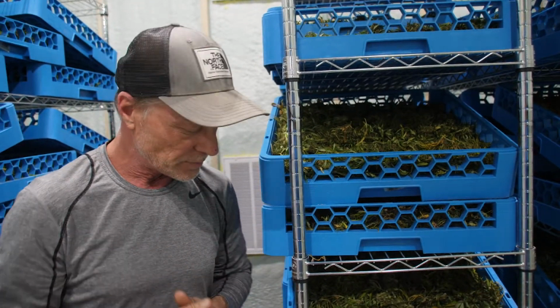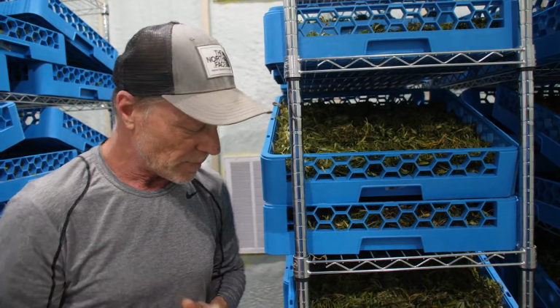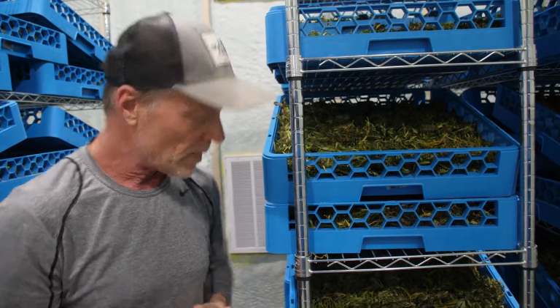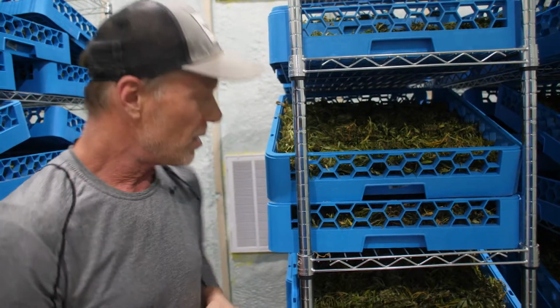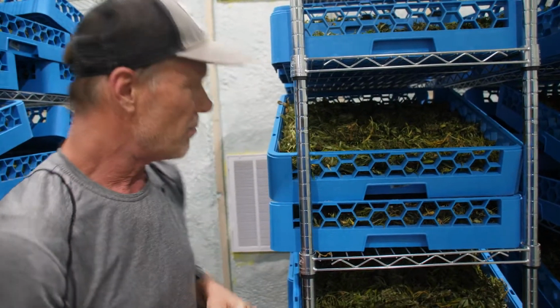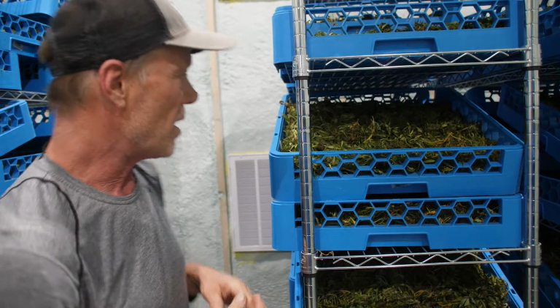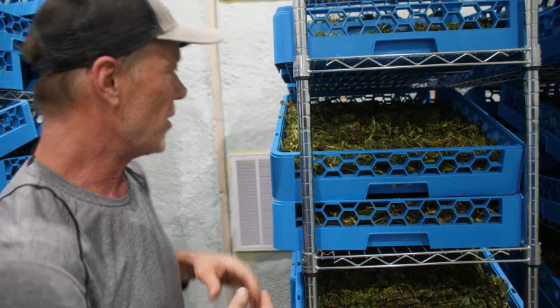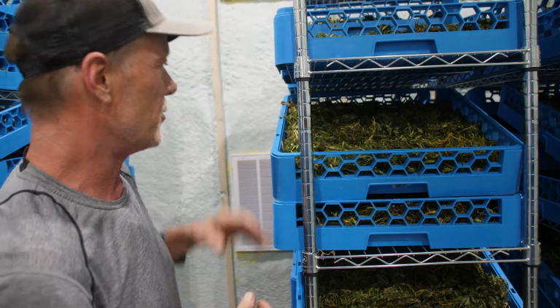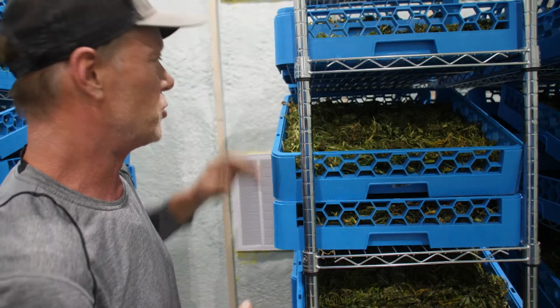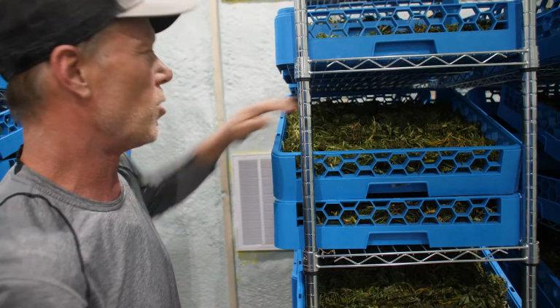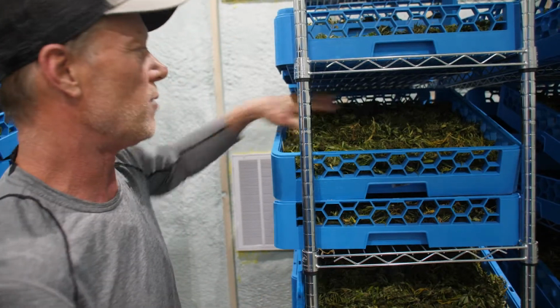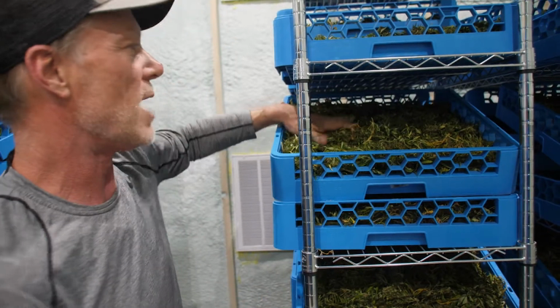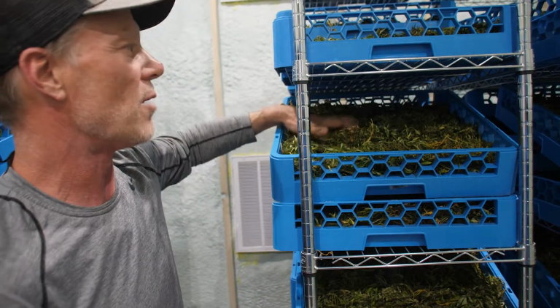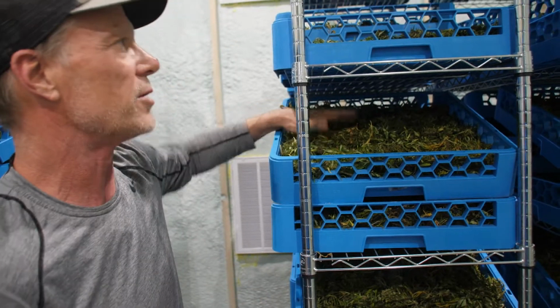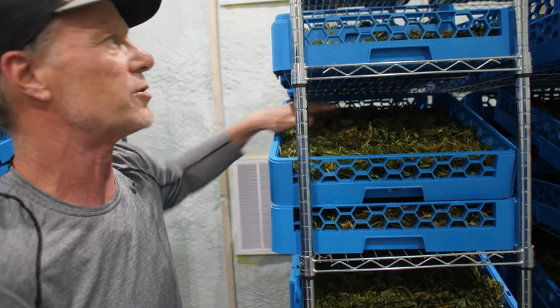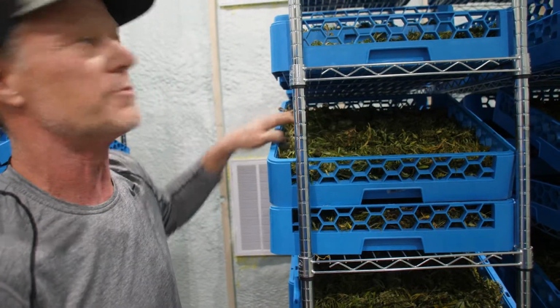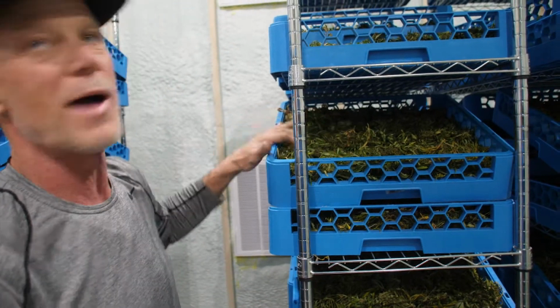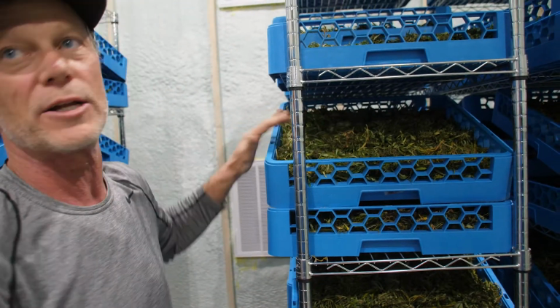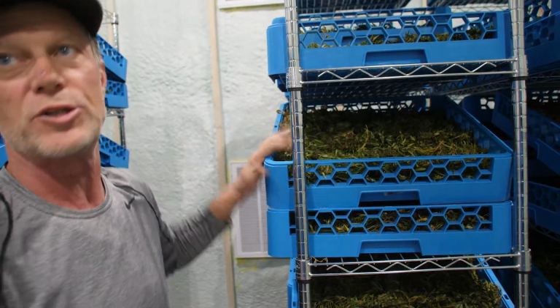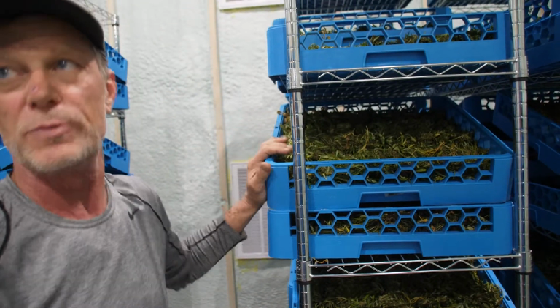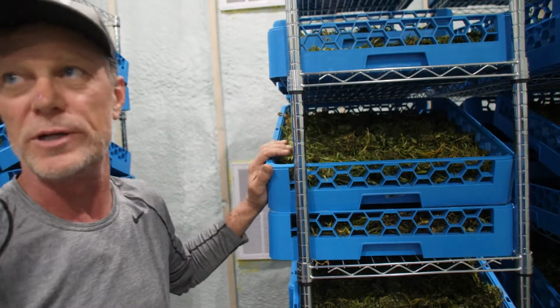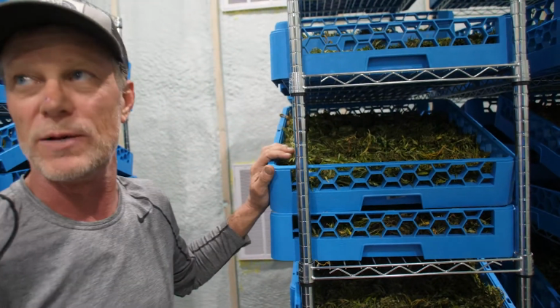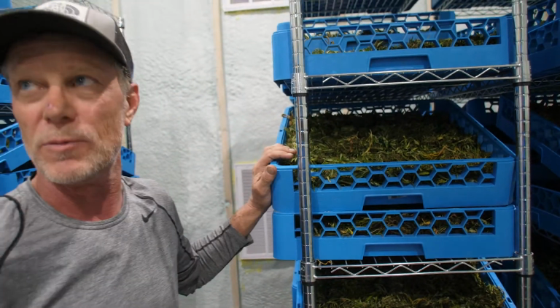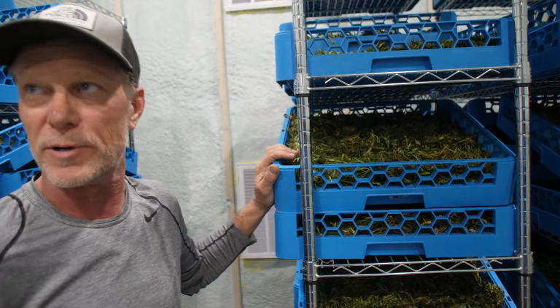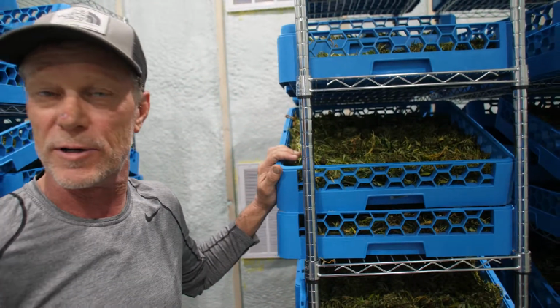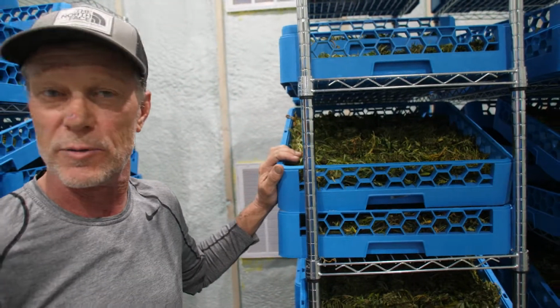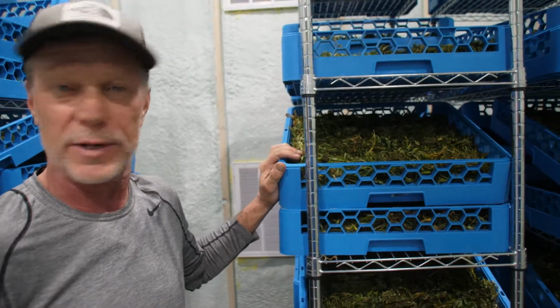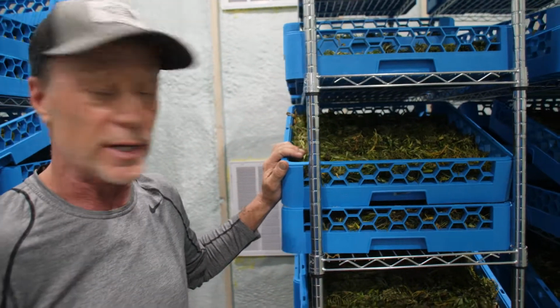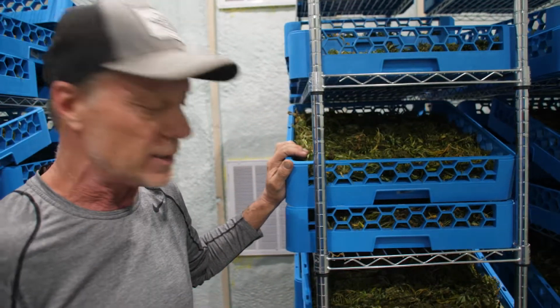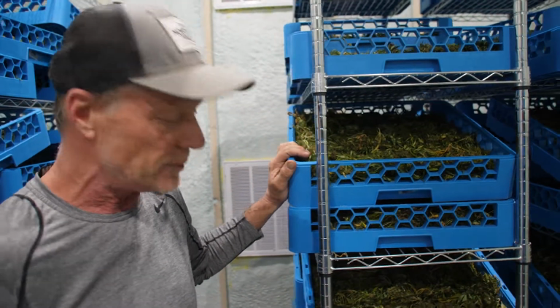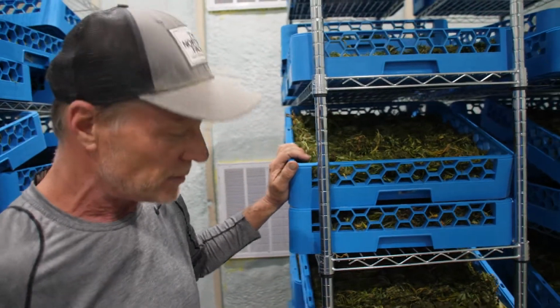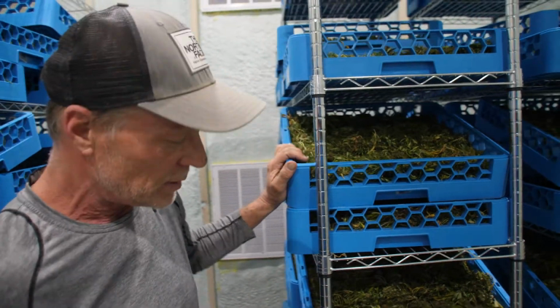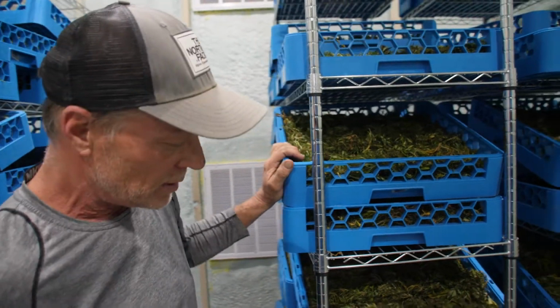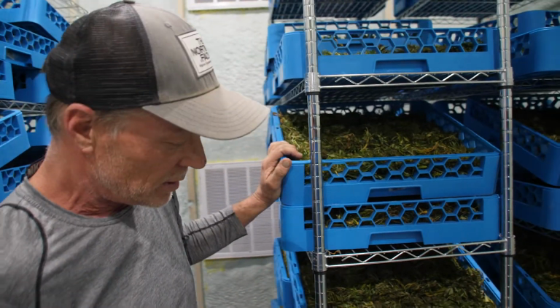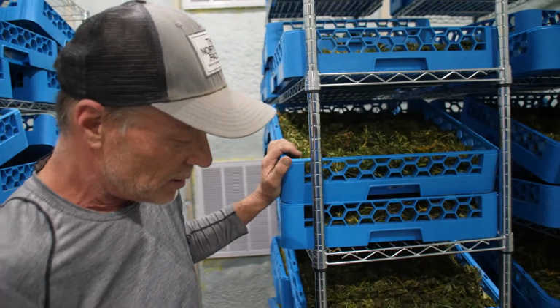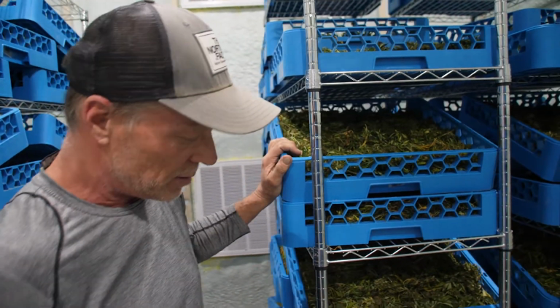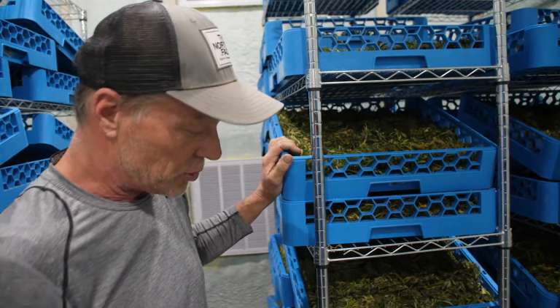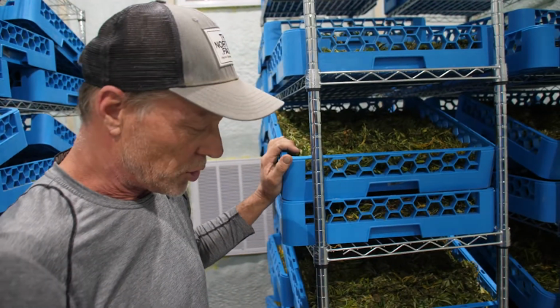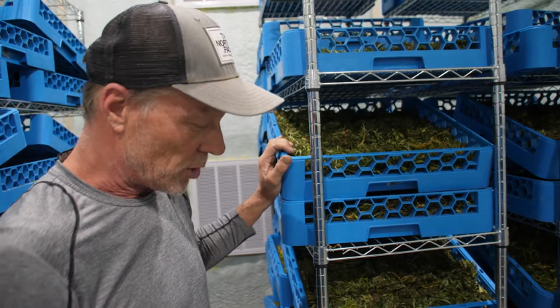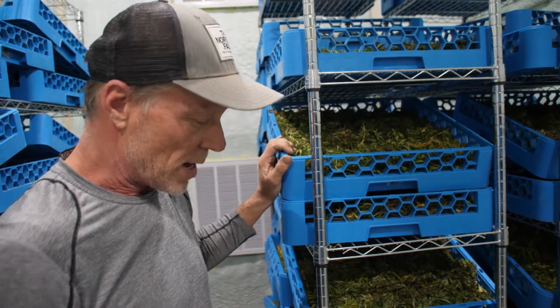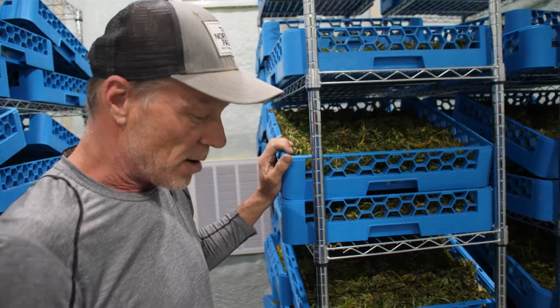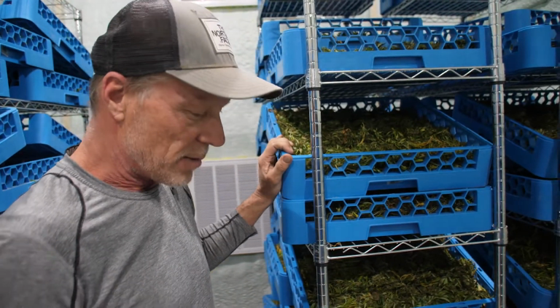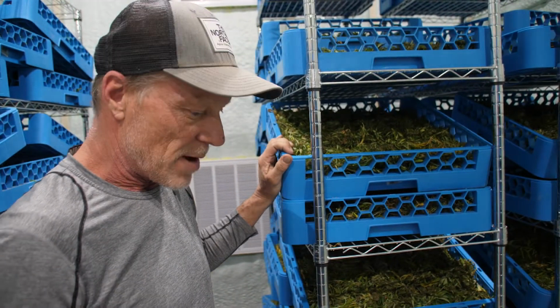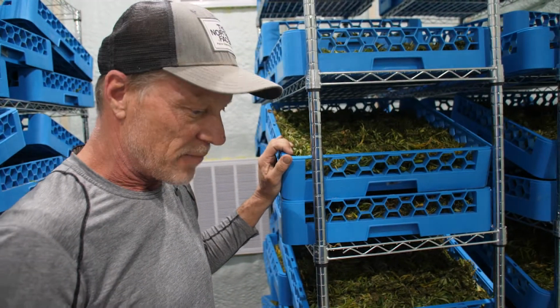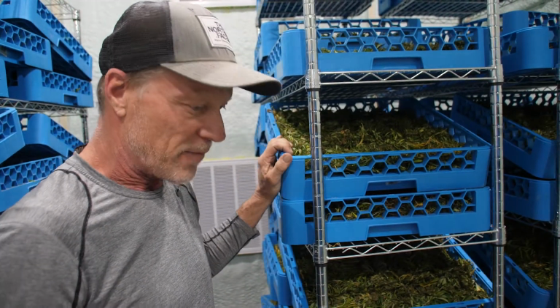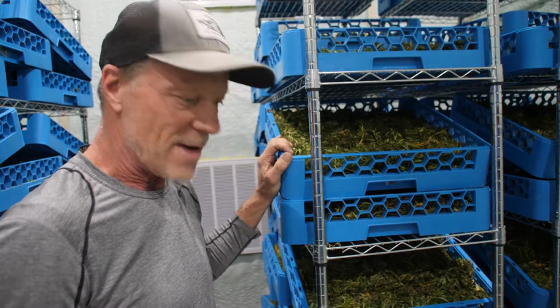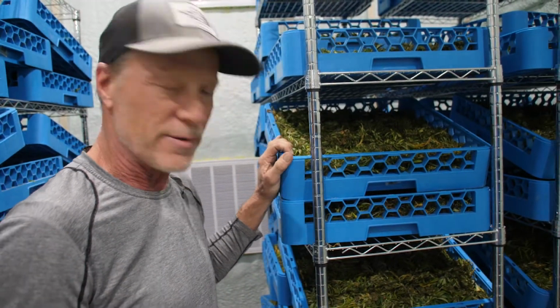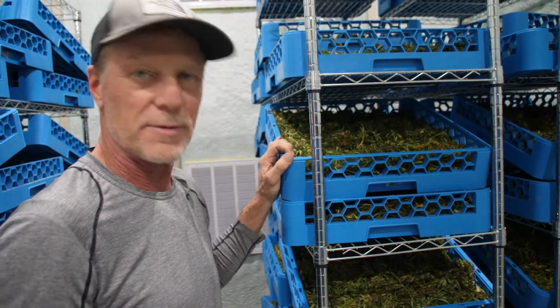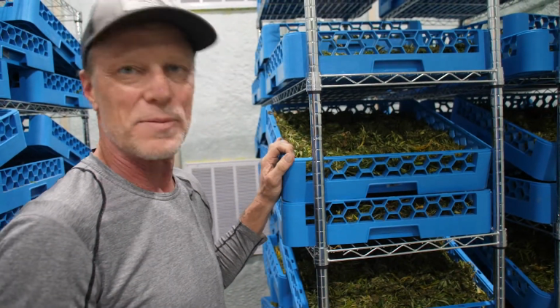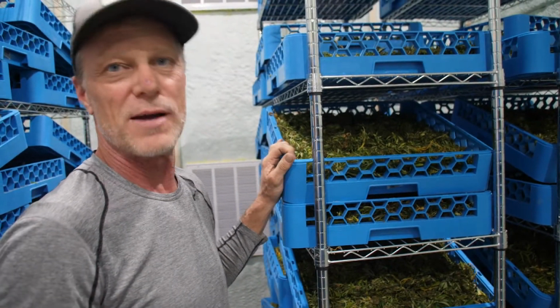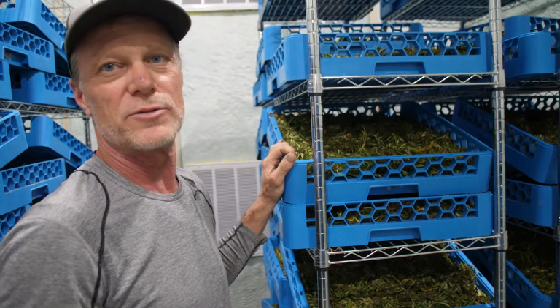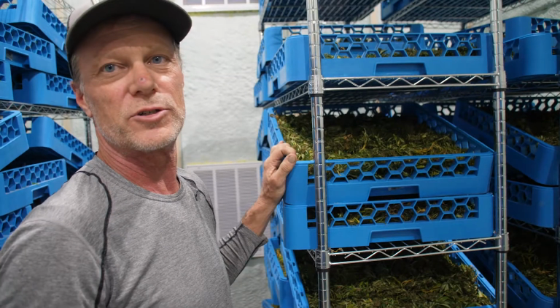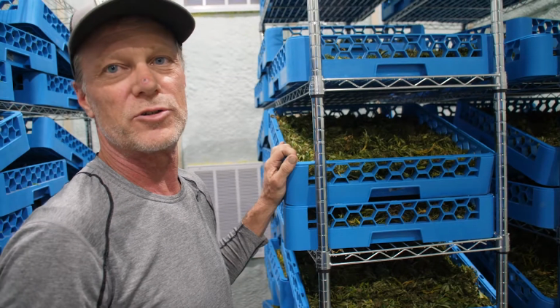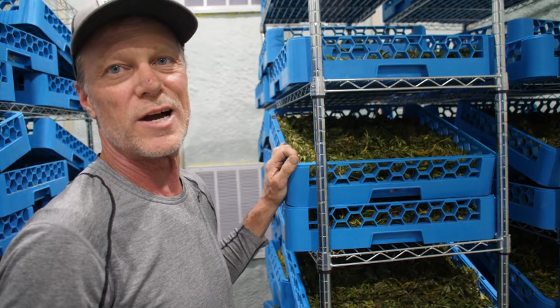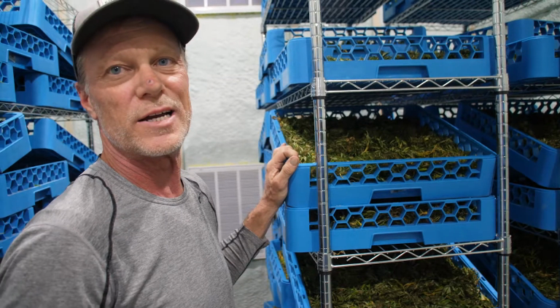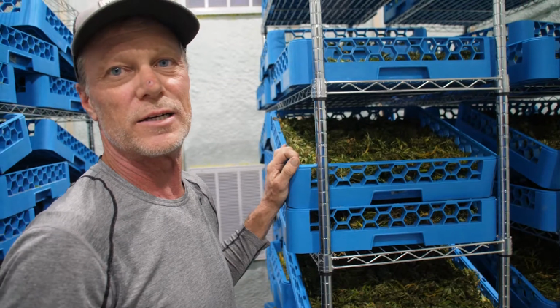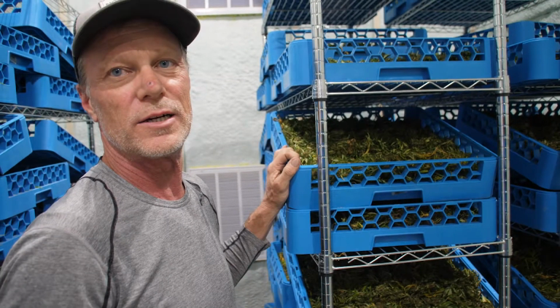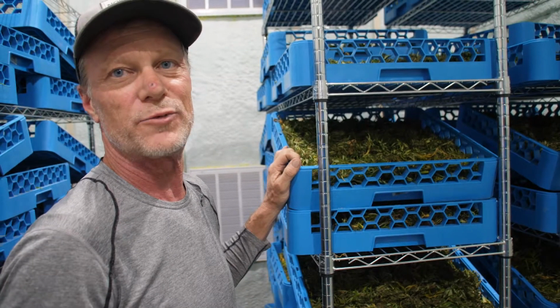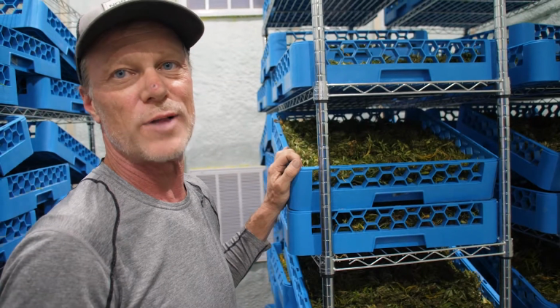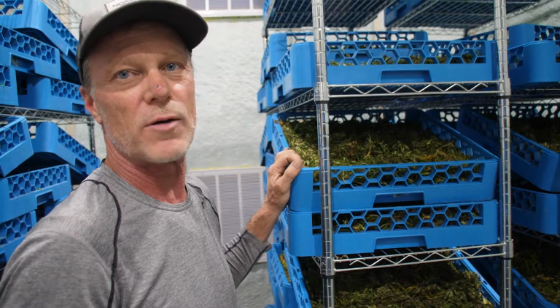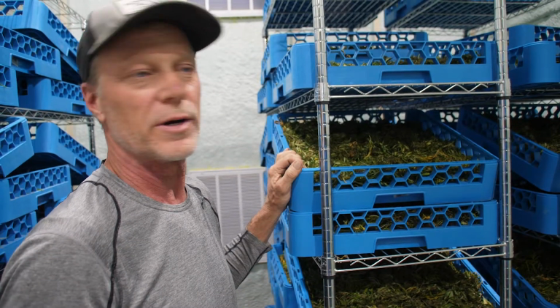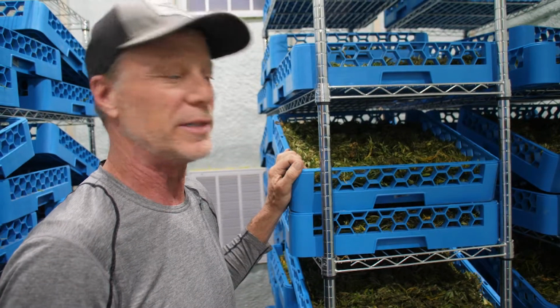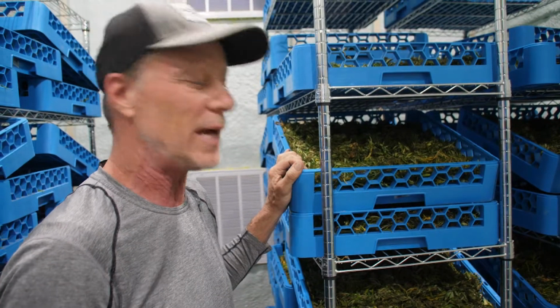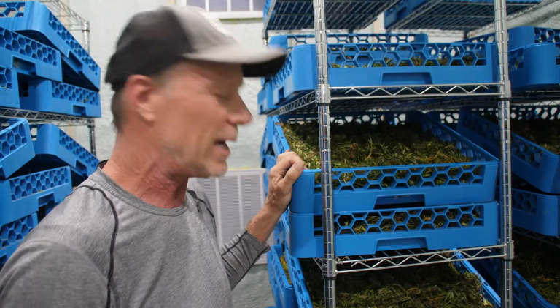About another 12 hours and this batch should be done. We'll put another one in and churn out about 500 pounds of dry flour a day.